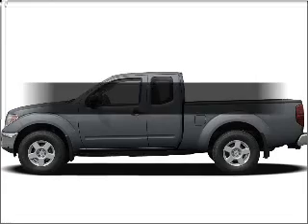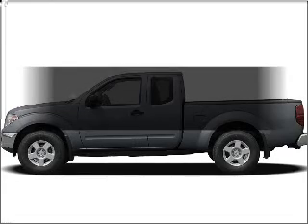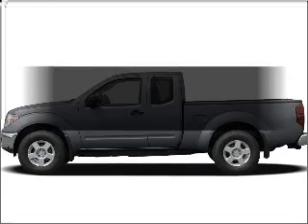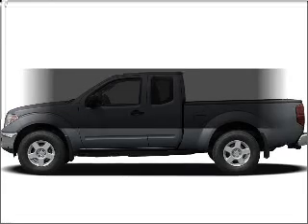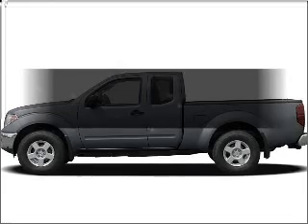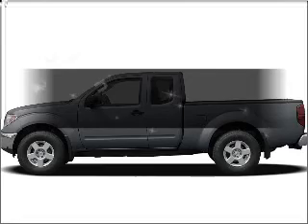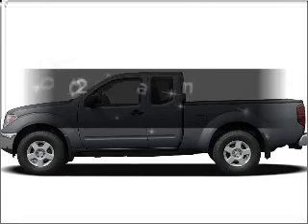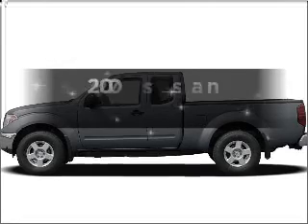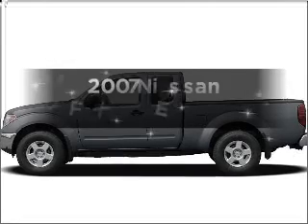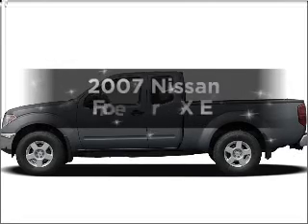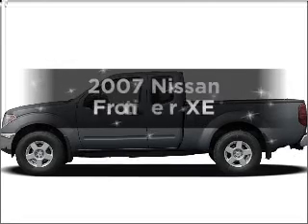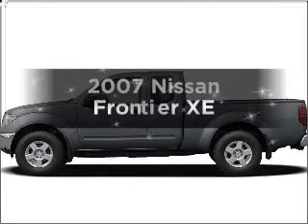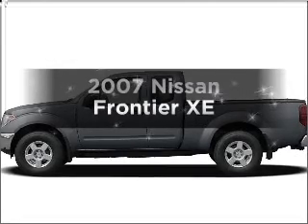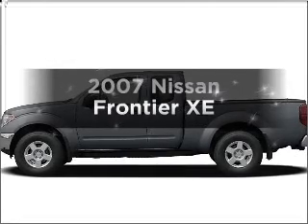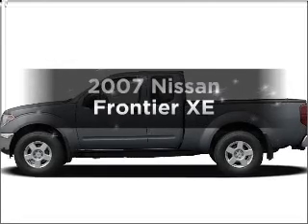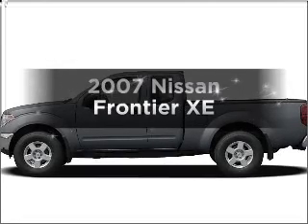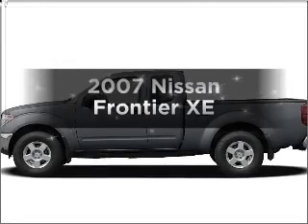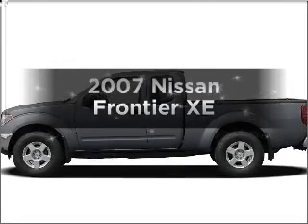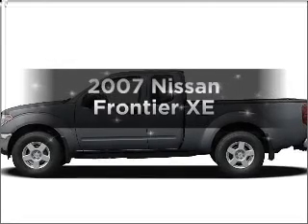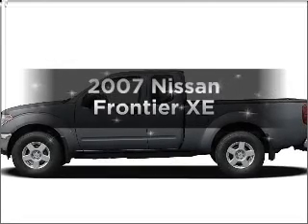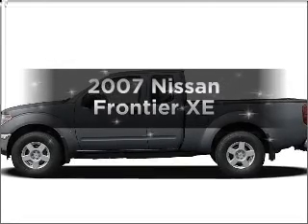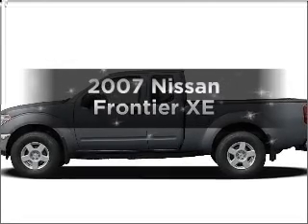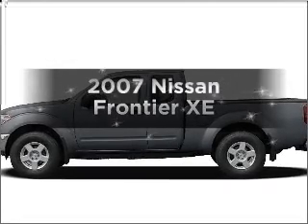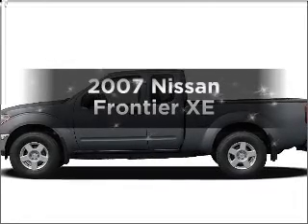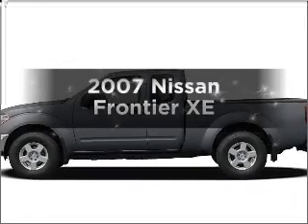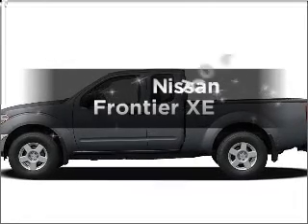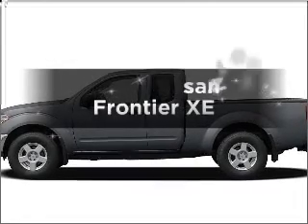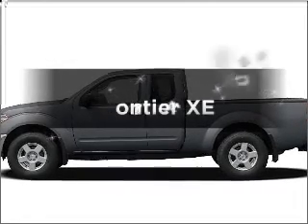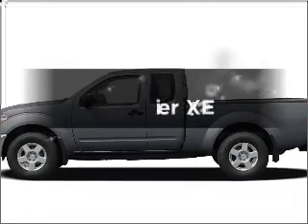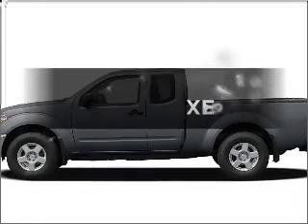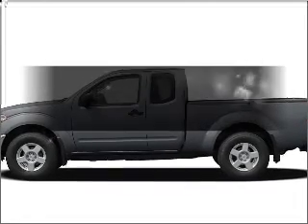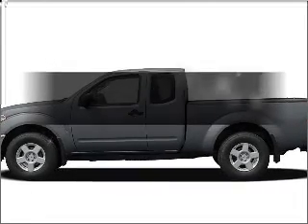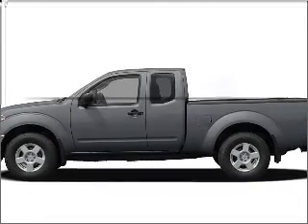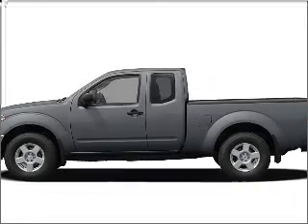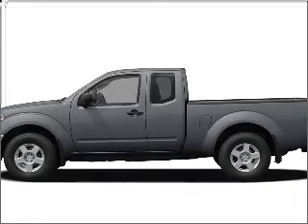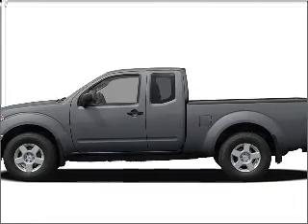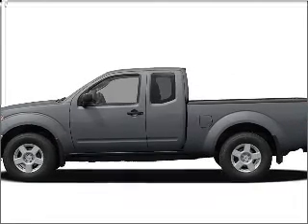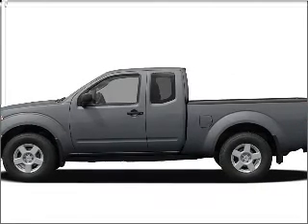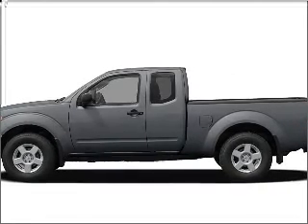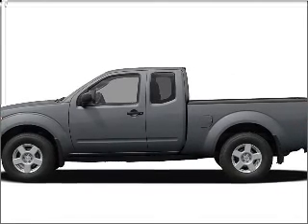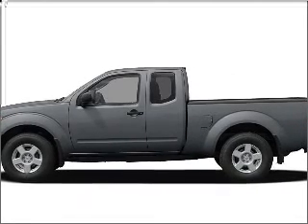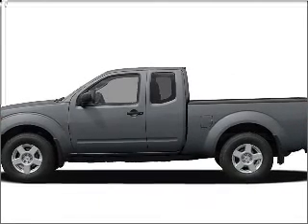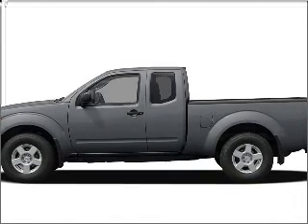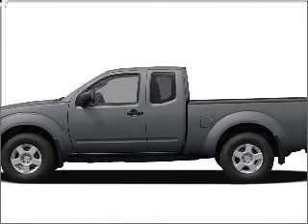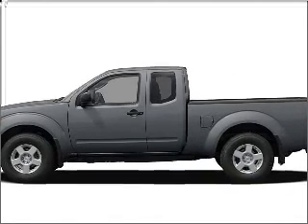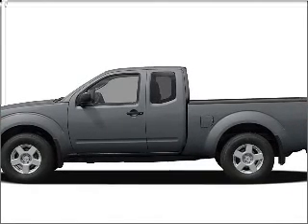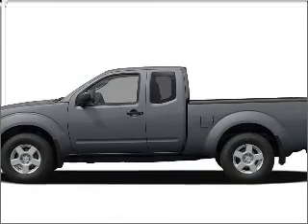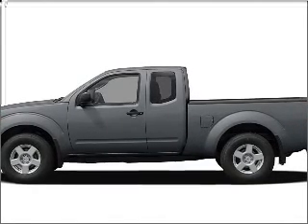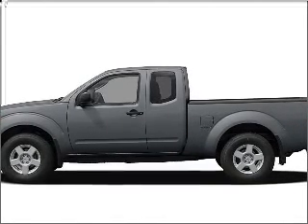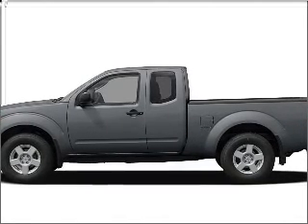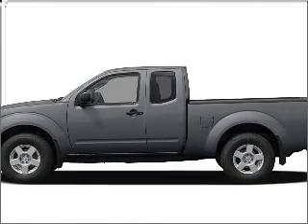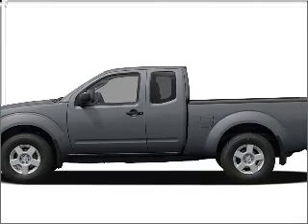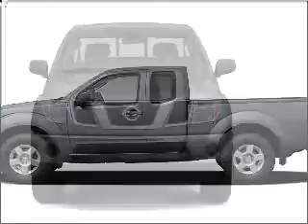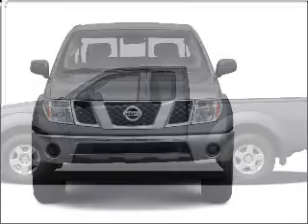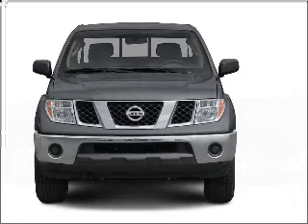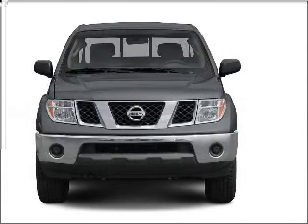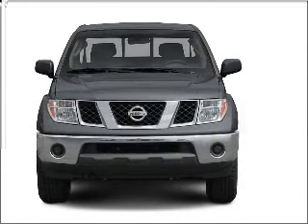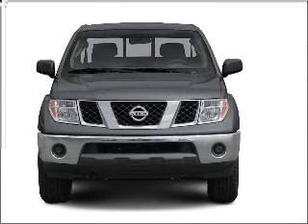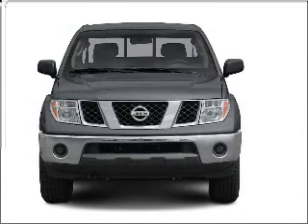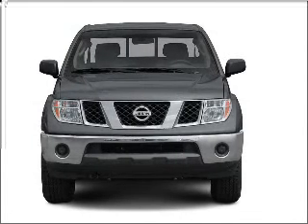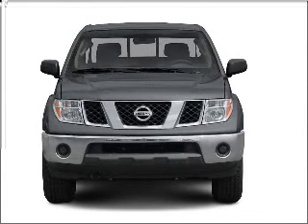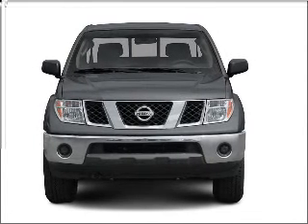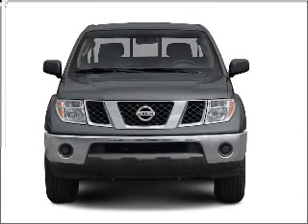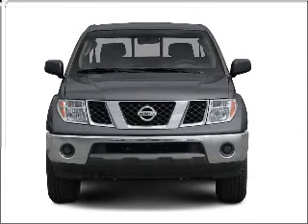Get noticed in this 2007 Nissan Frontier. If you're looking for a first-rate auto, this one could be yours today.